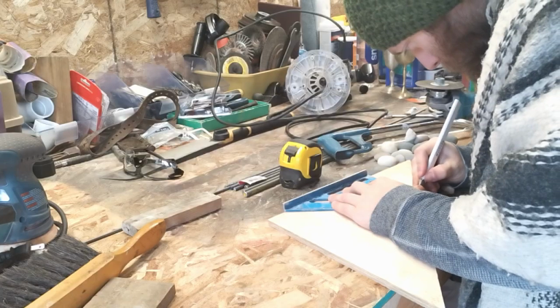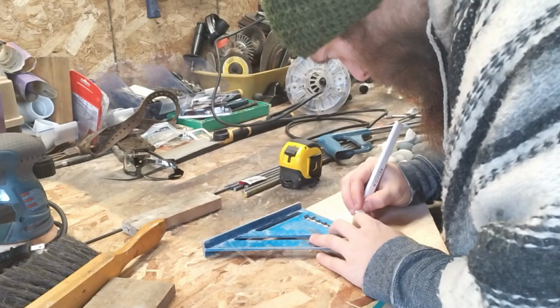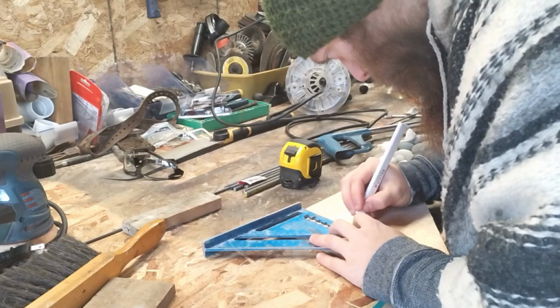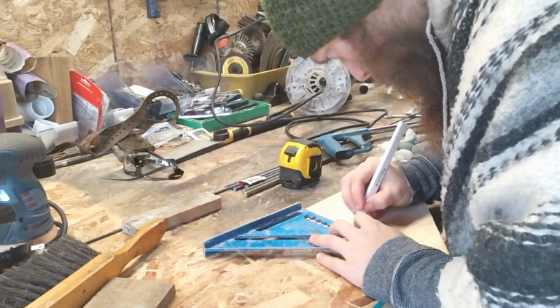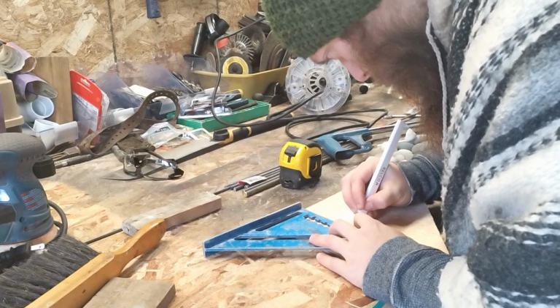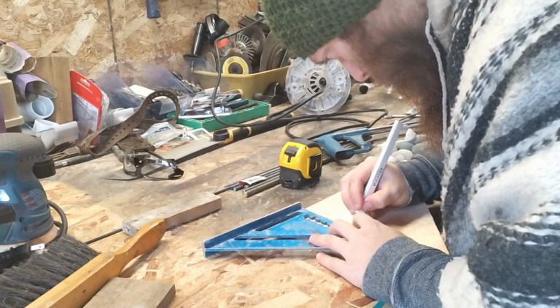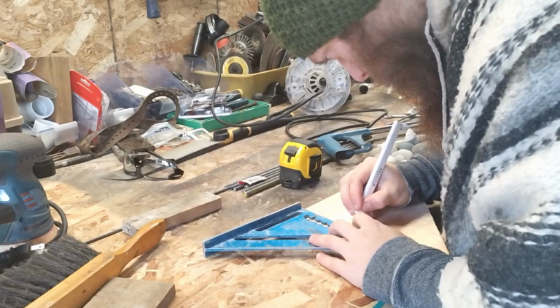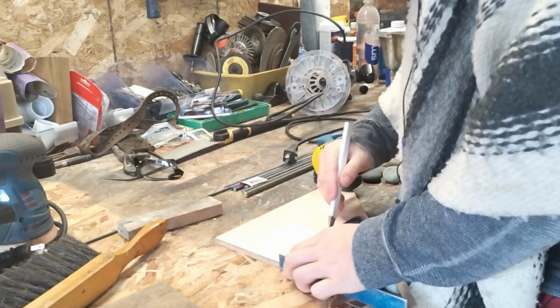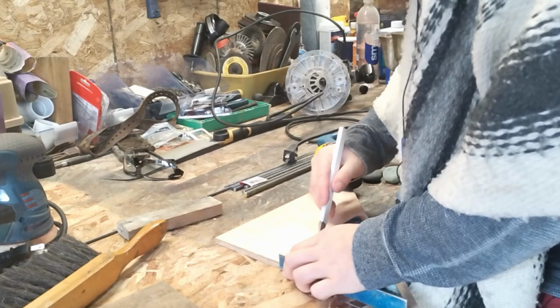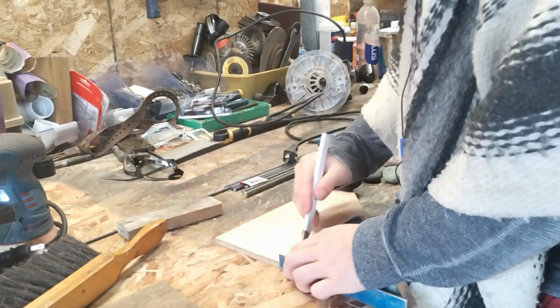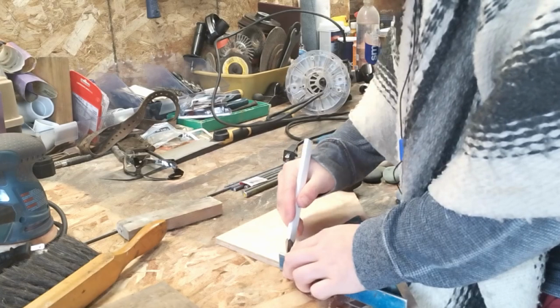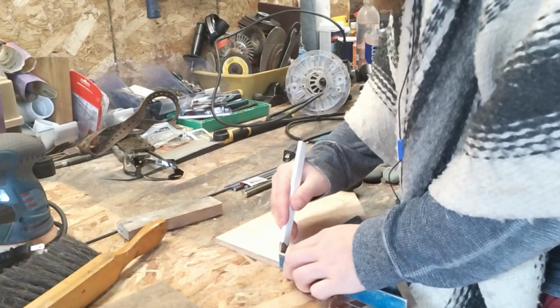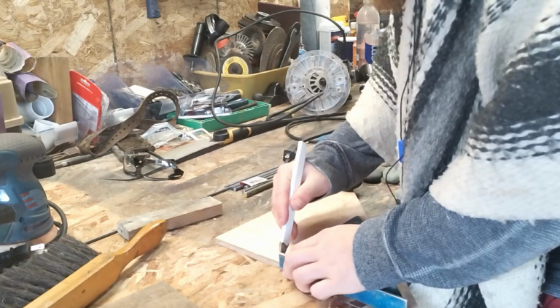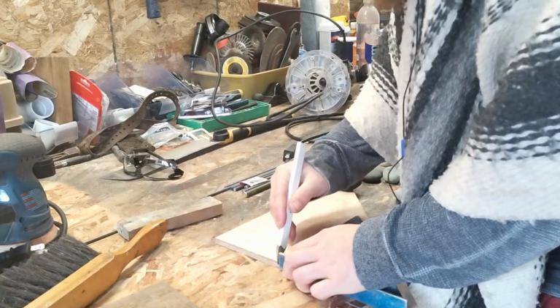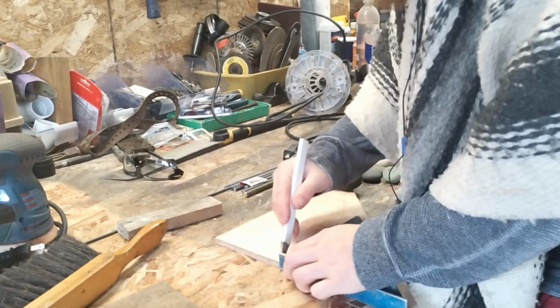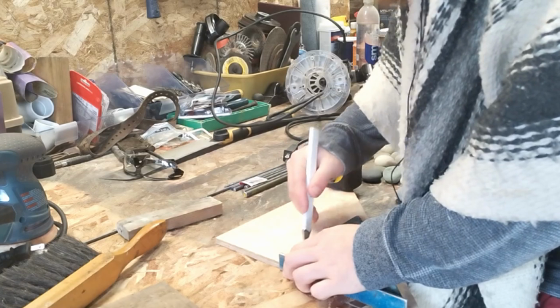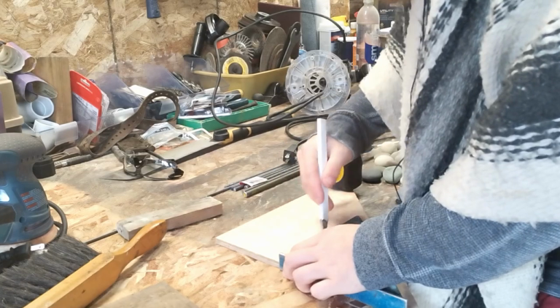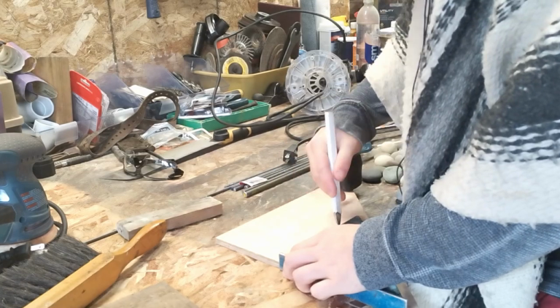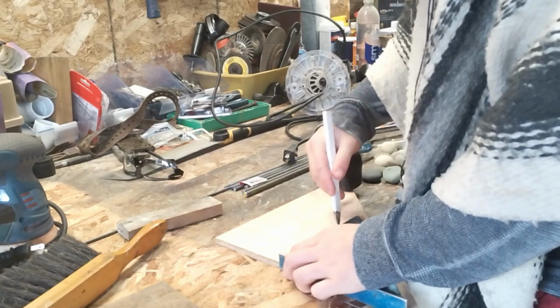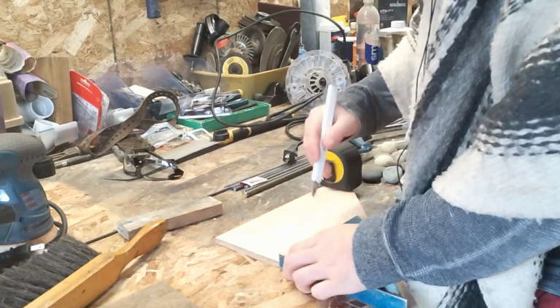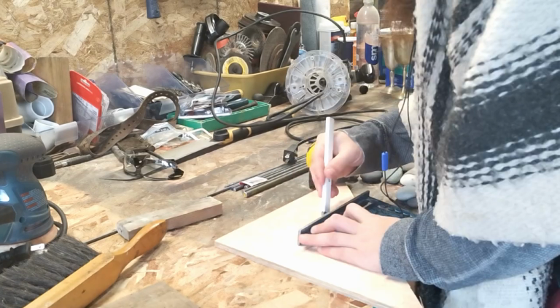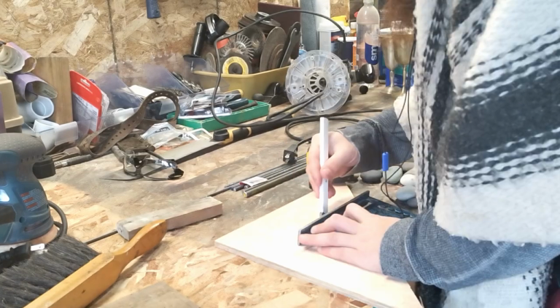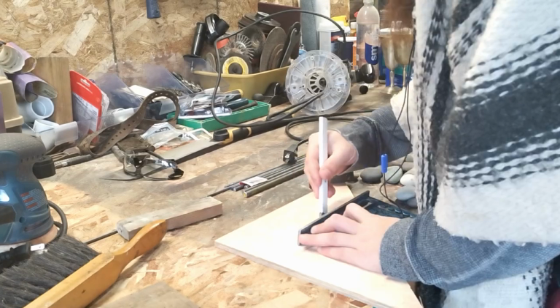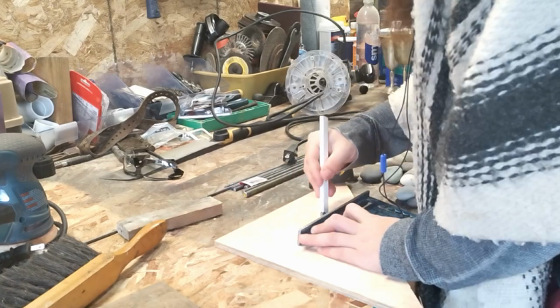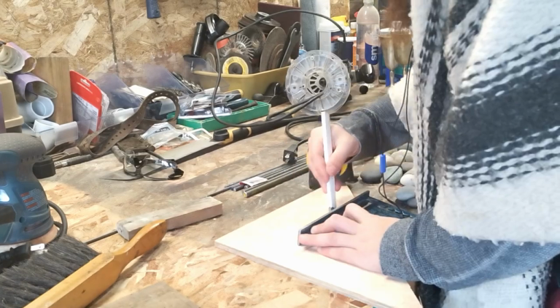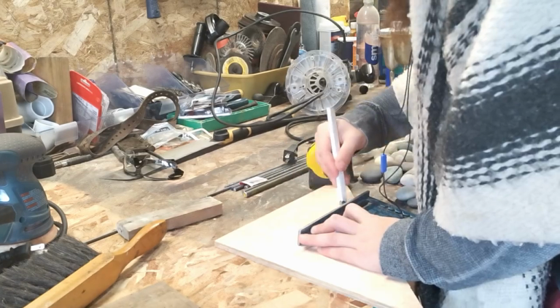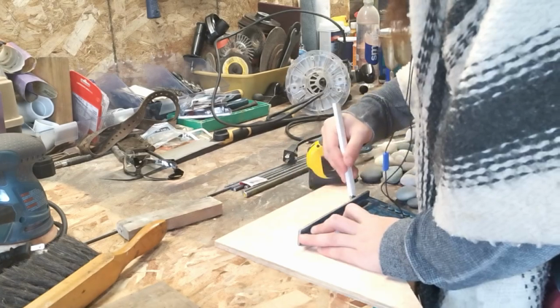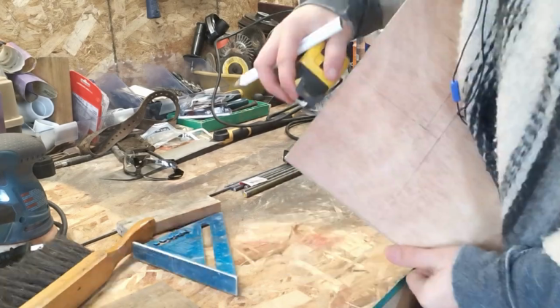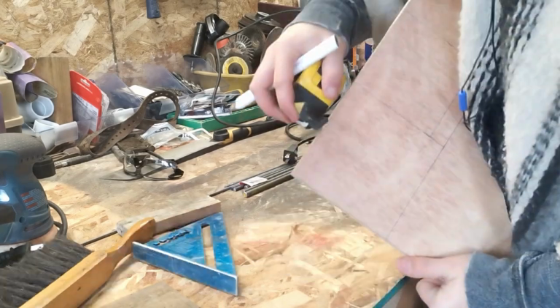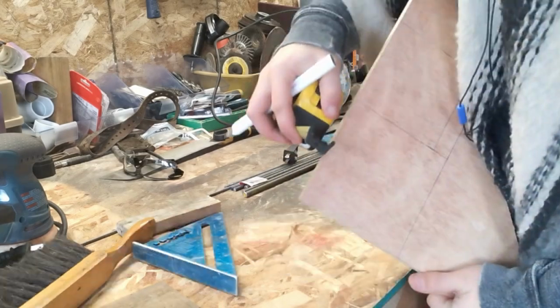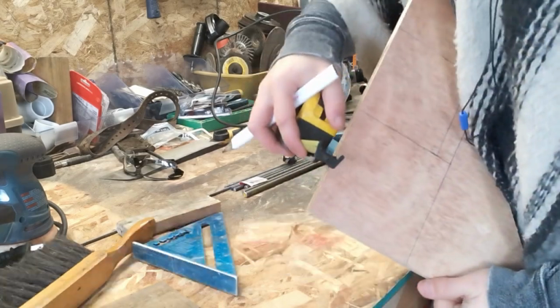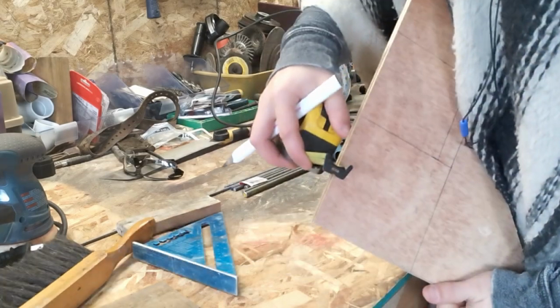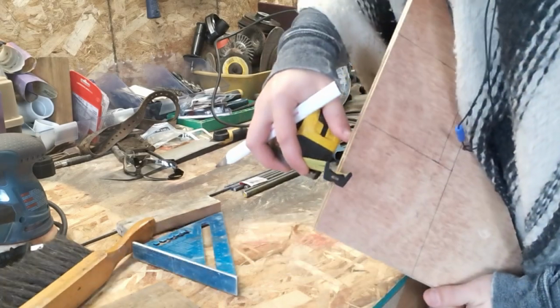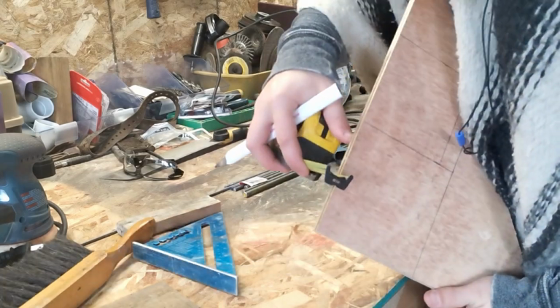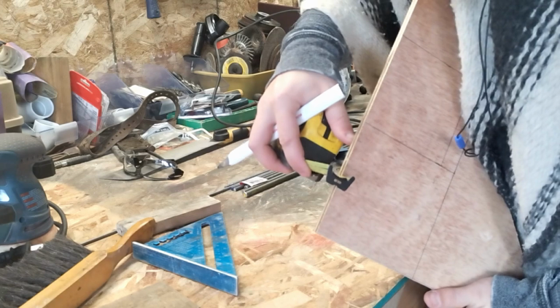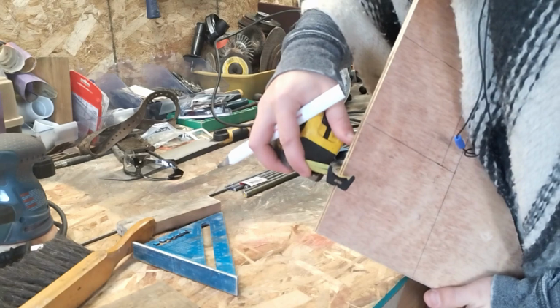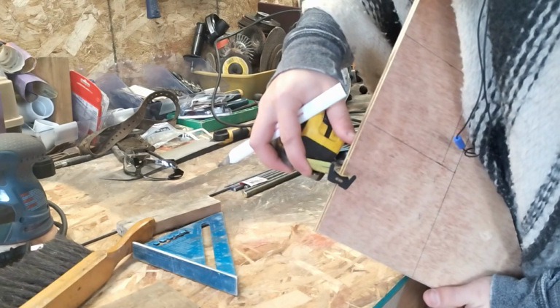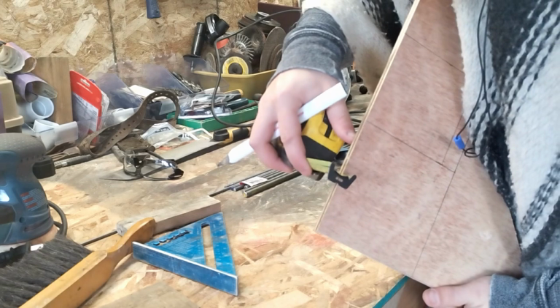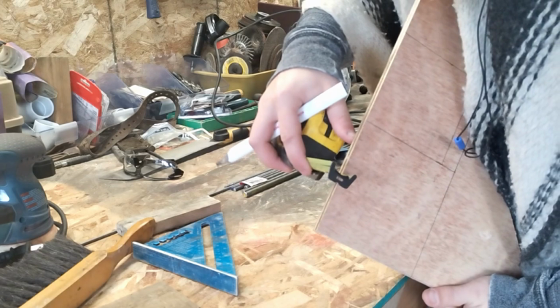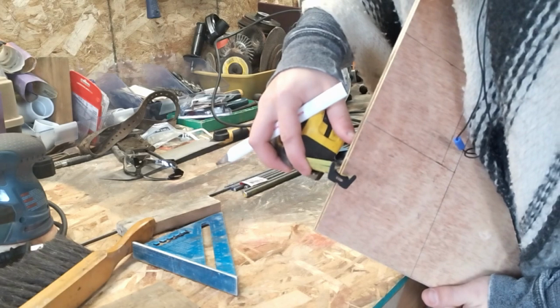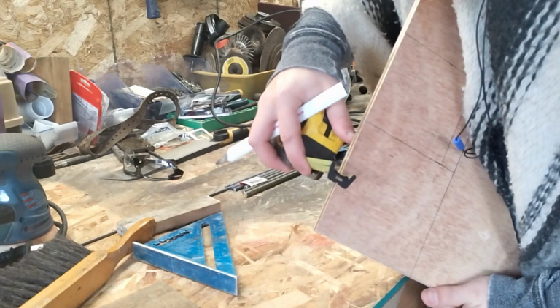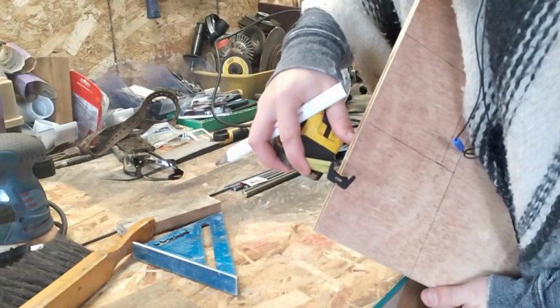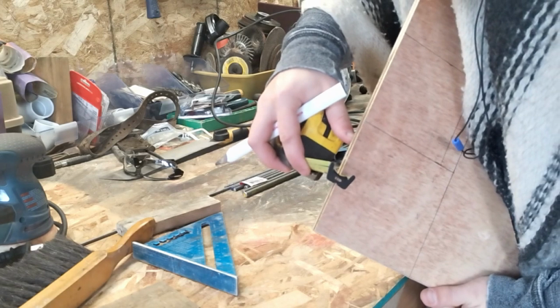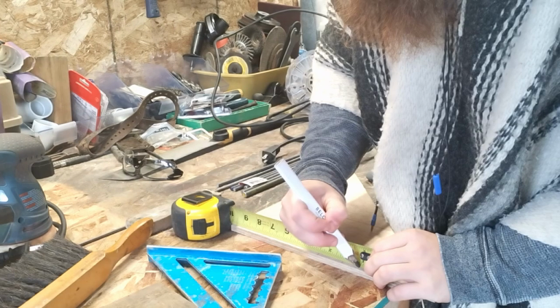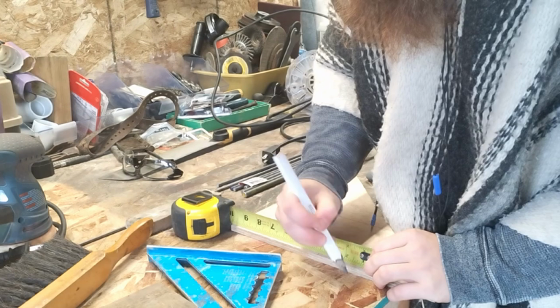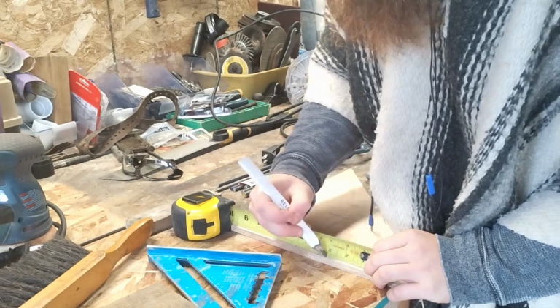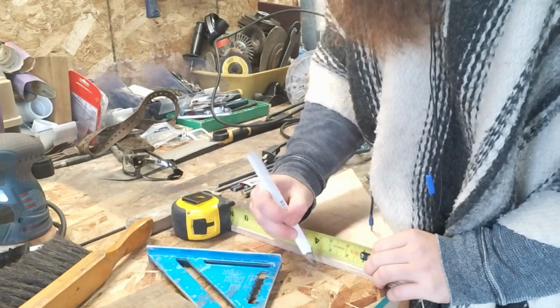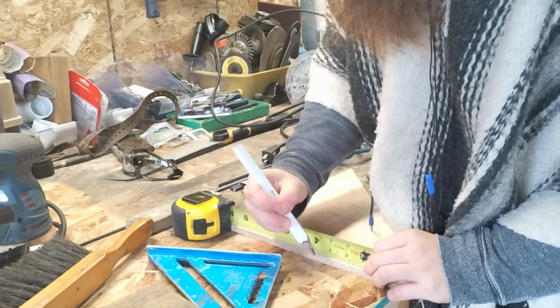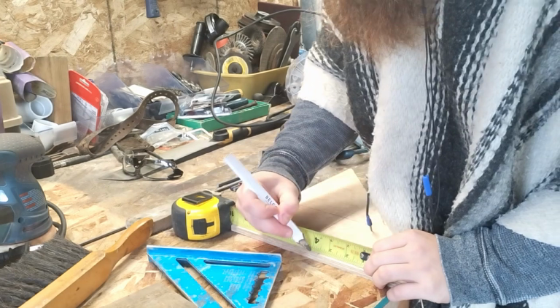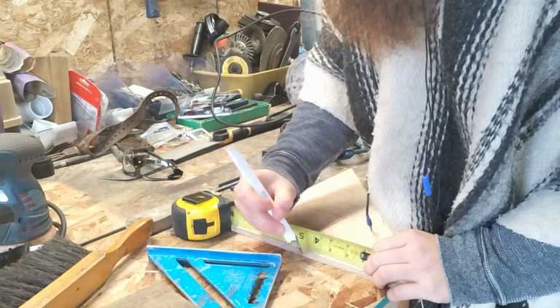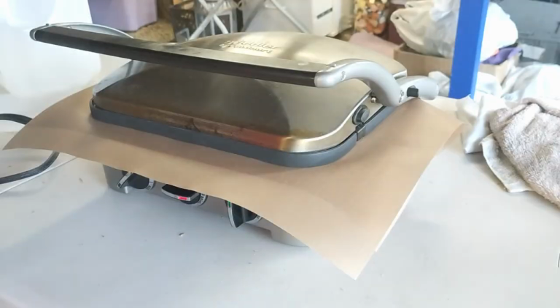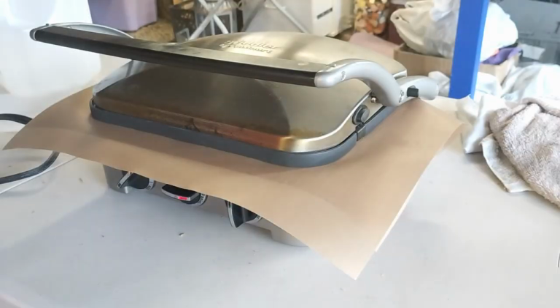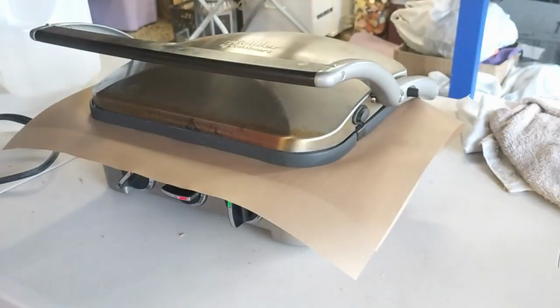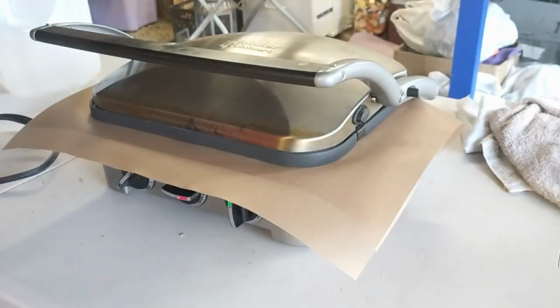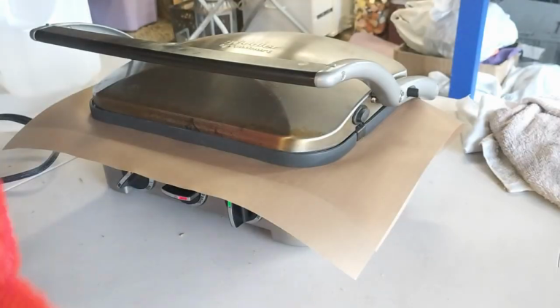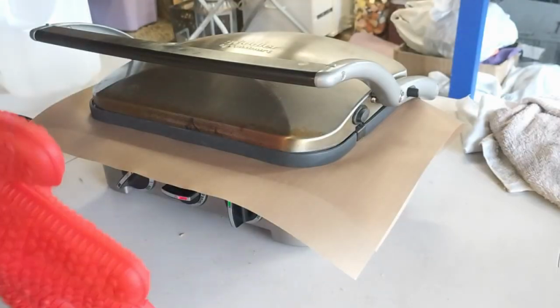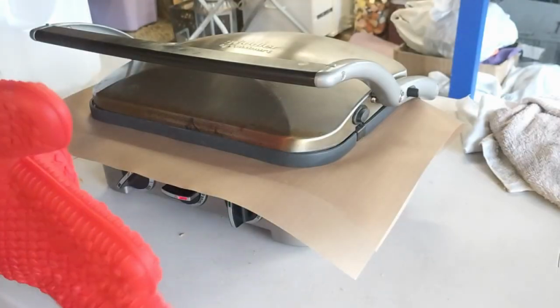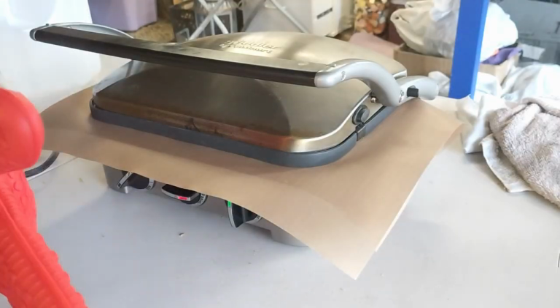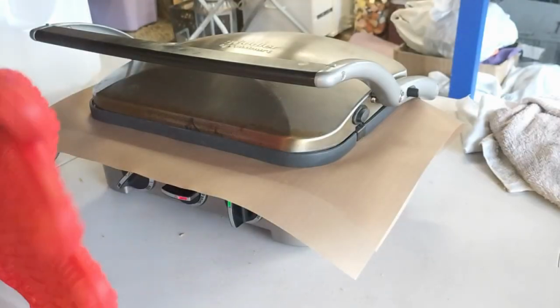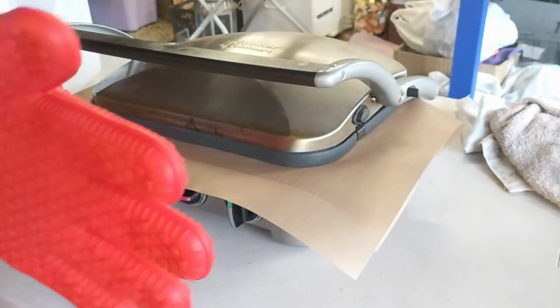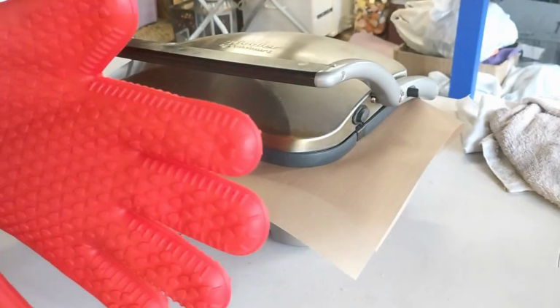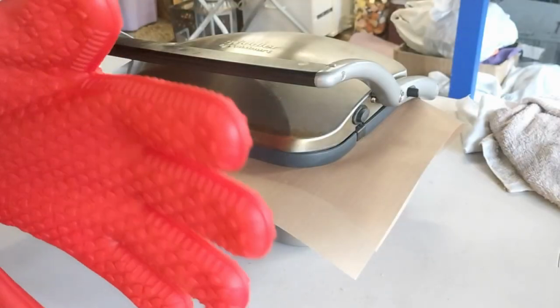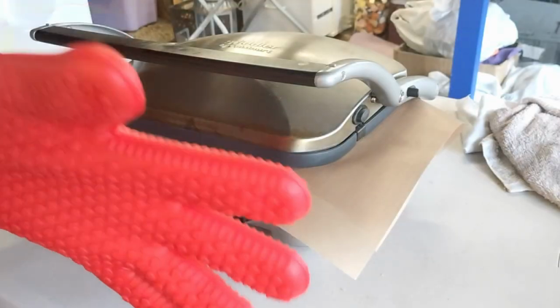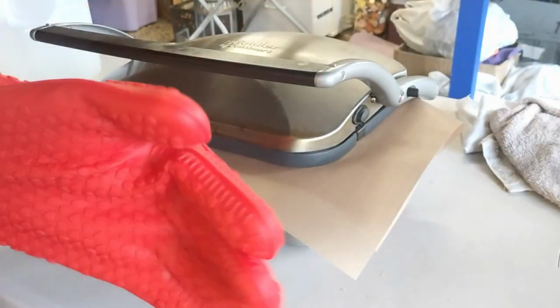Marking out wood to make a form, using the speed square to get a nice right angle. Gotta have something to stick that HDPE in.